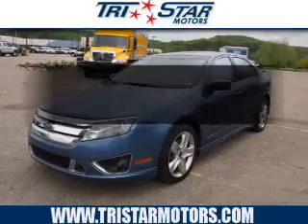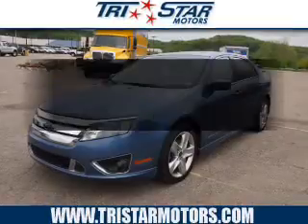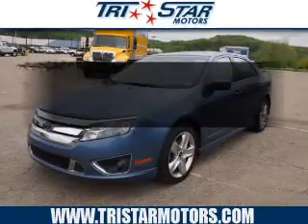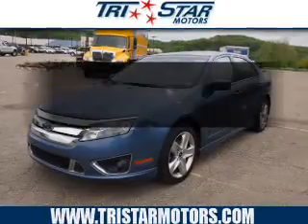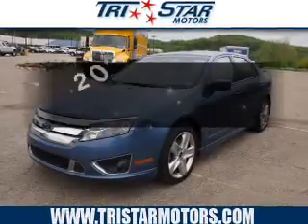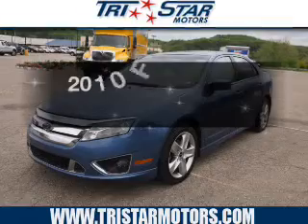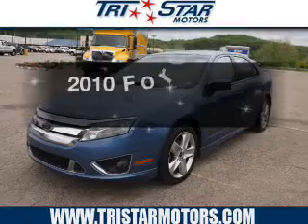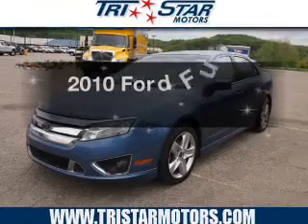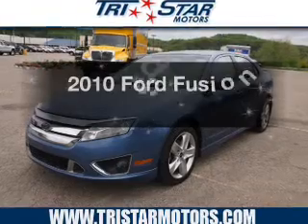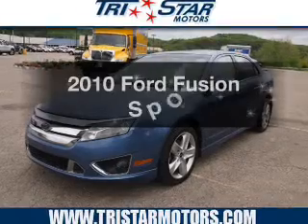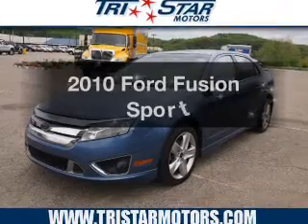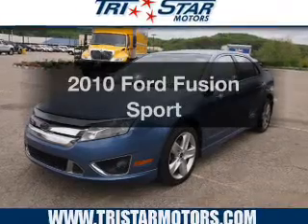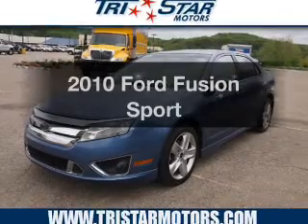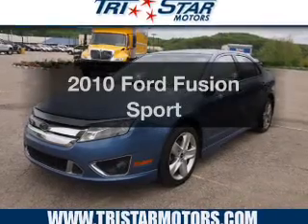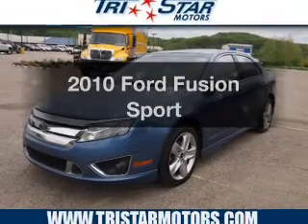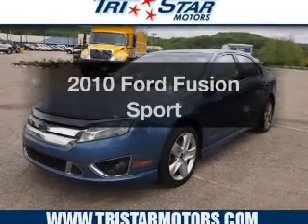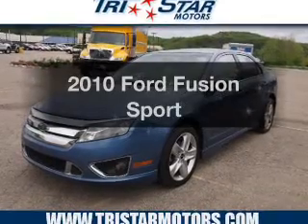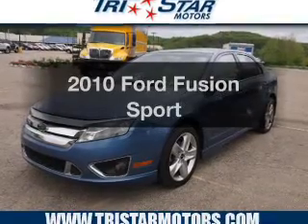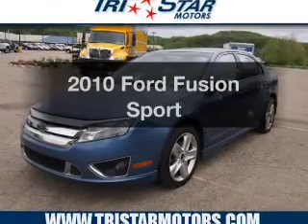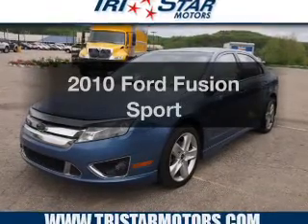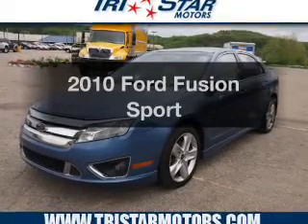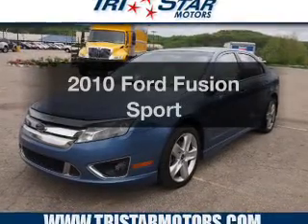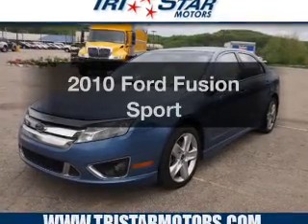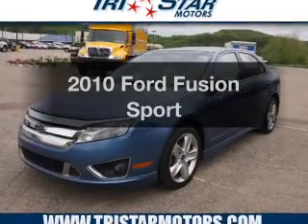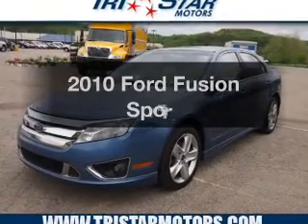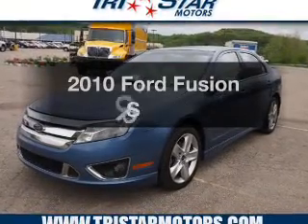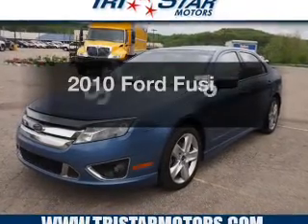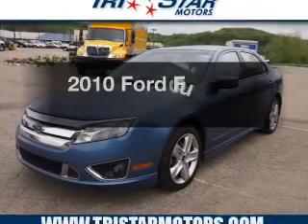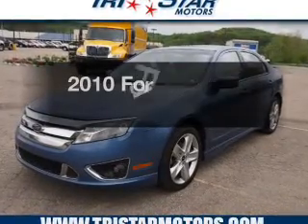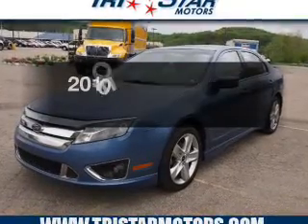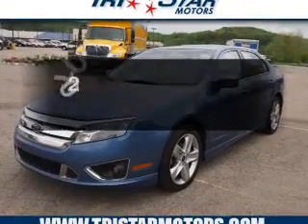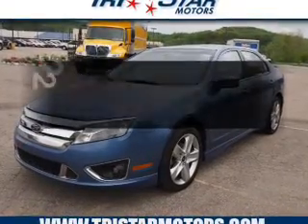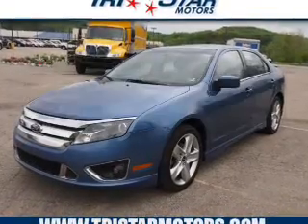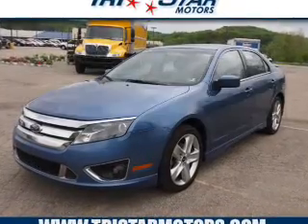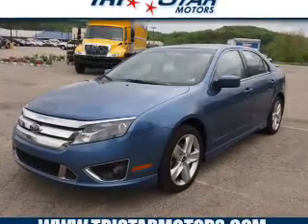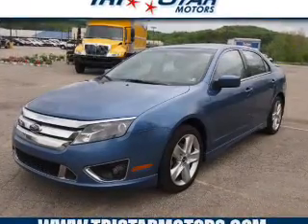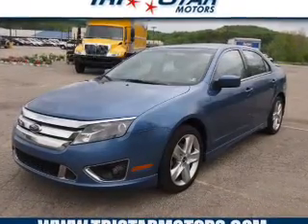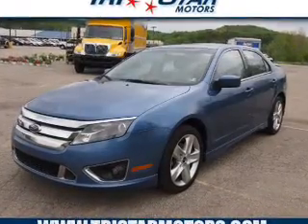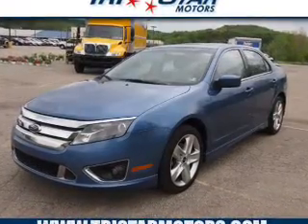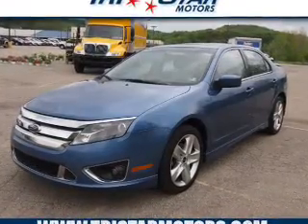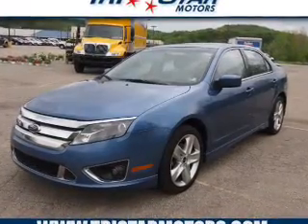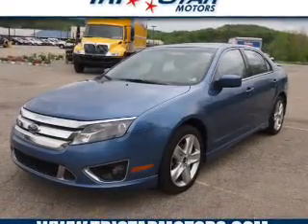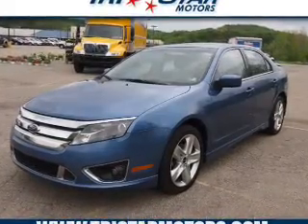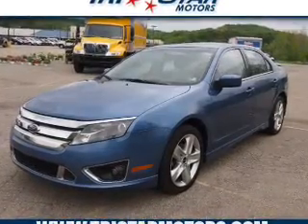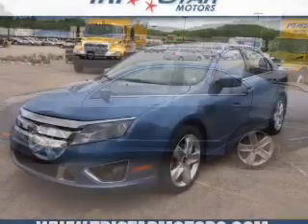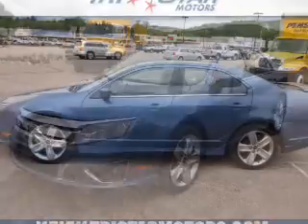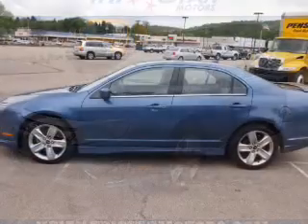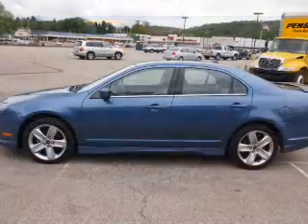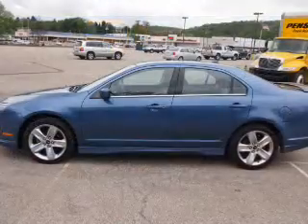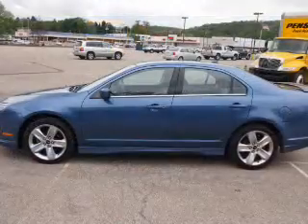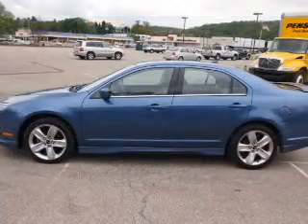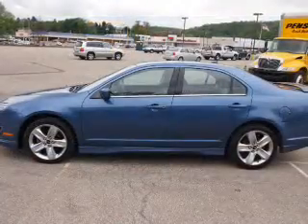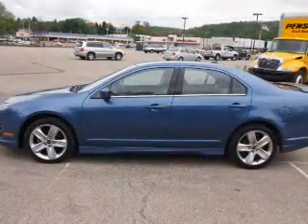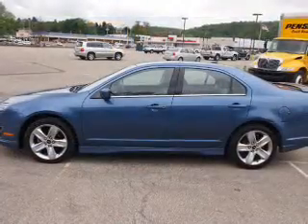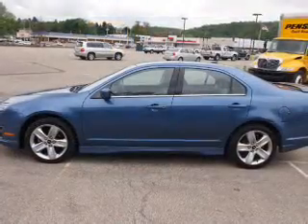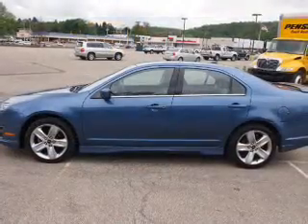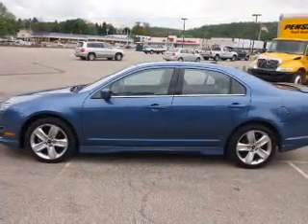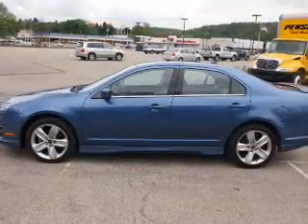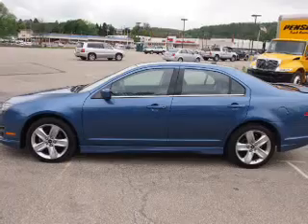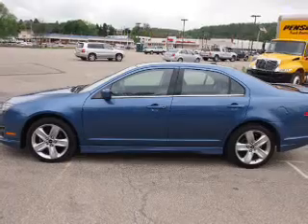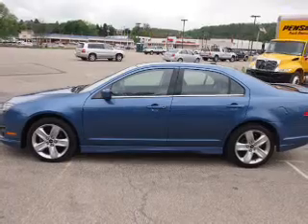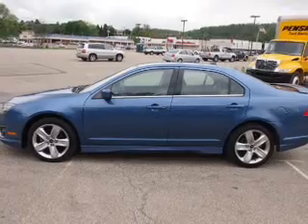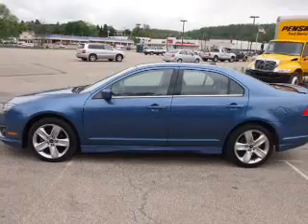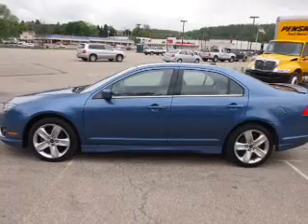Check out this 2010 Ford Fusion. Travel the roads in style and comfort in this great vehicle.